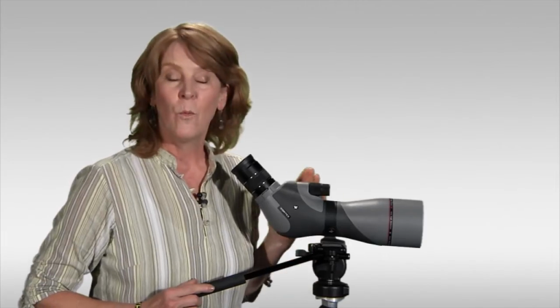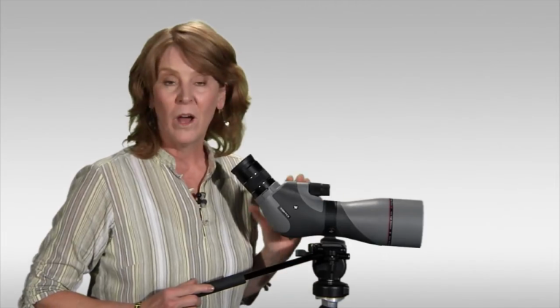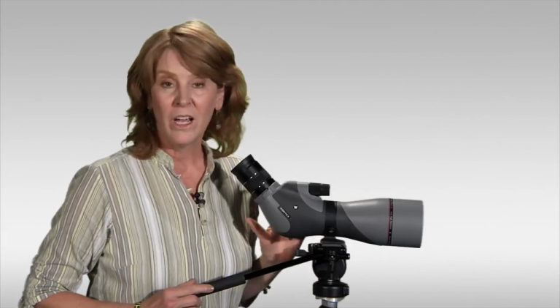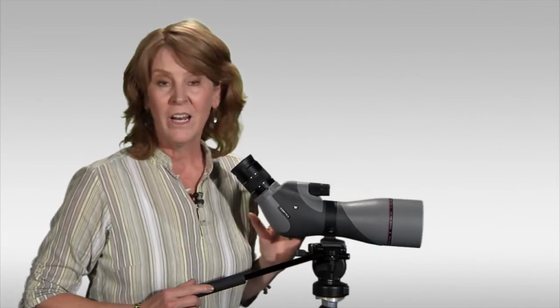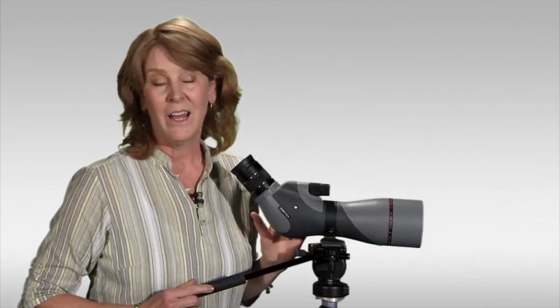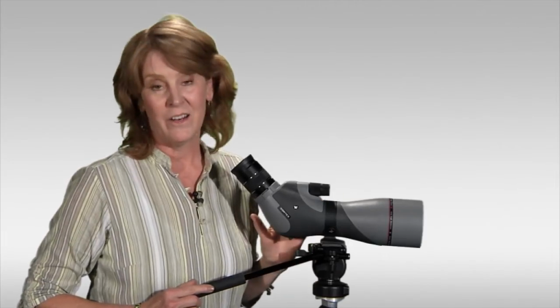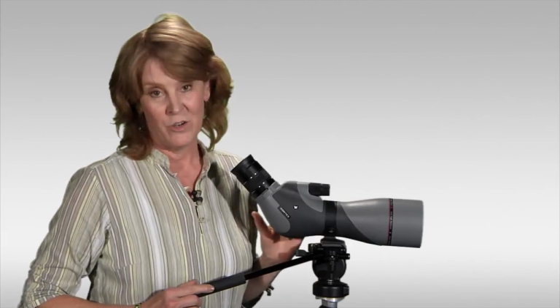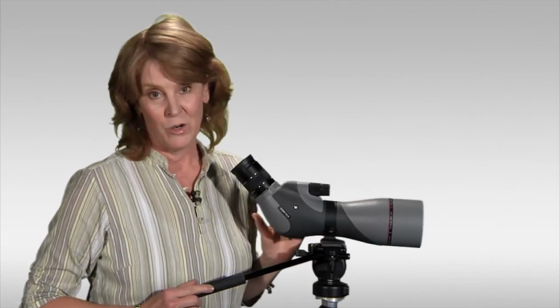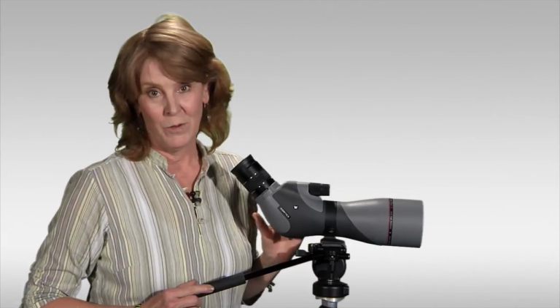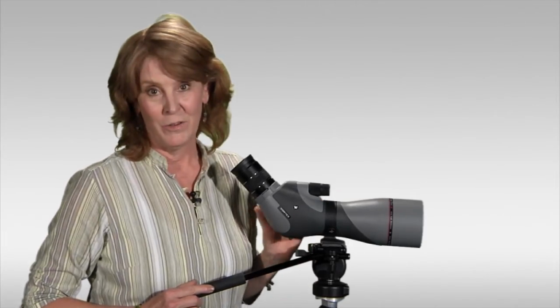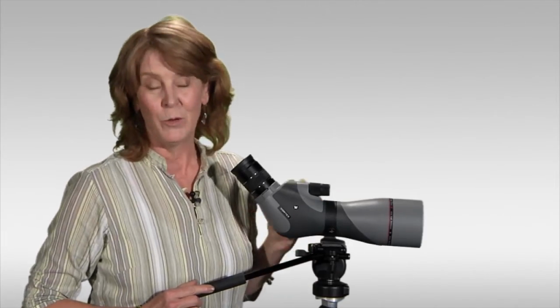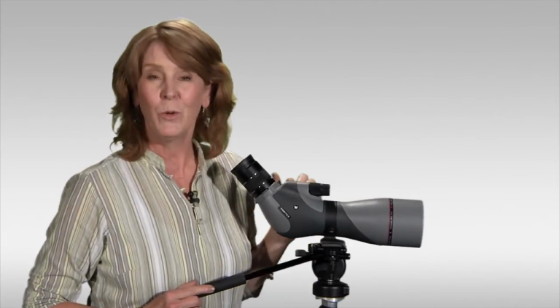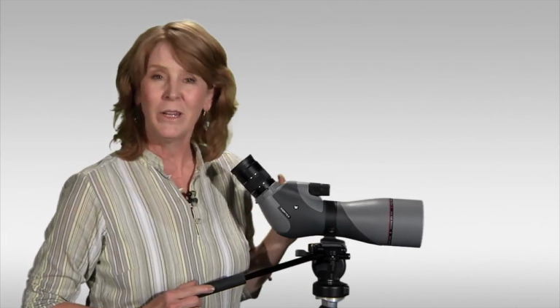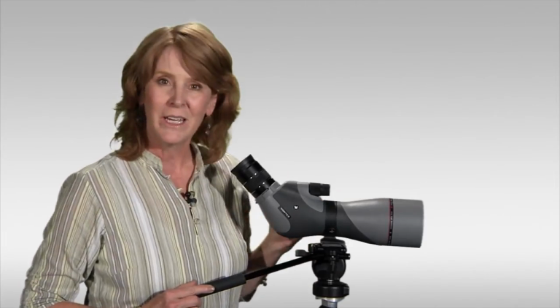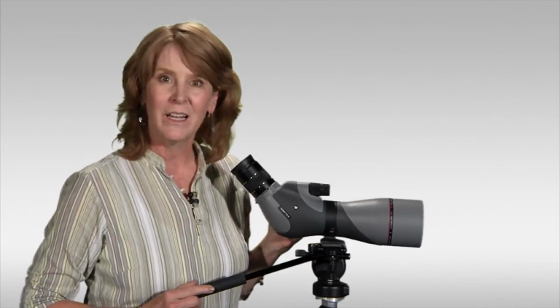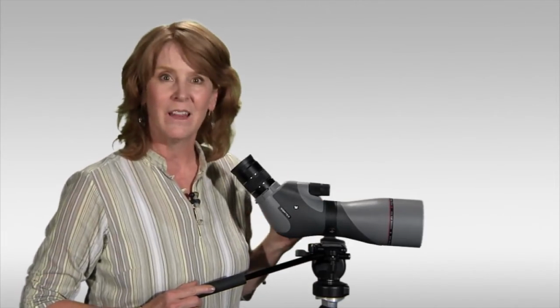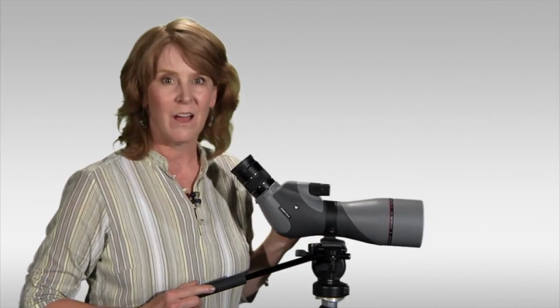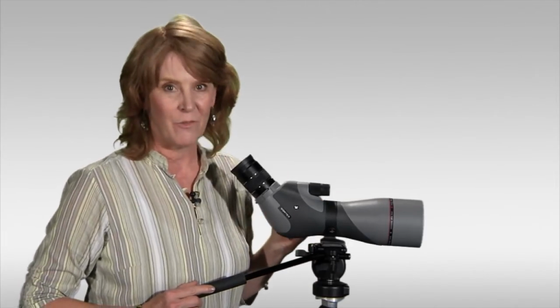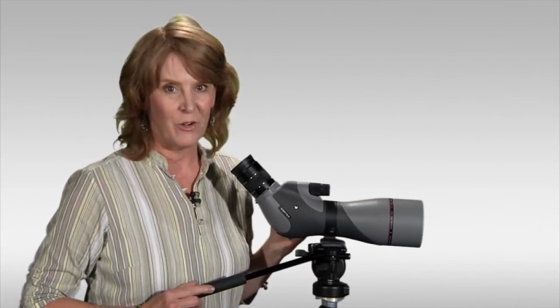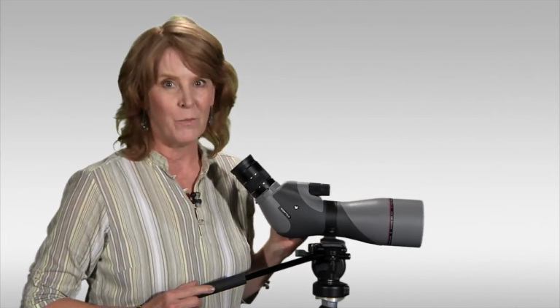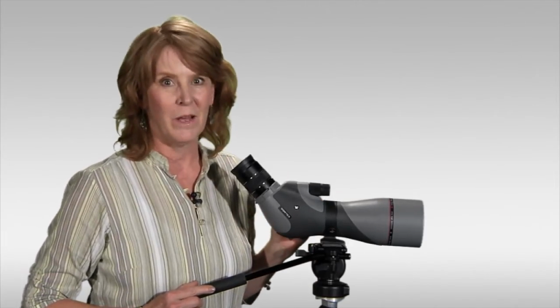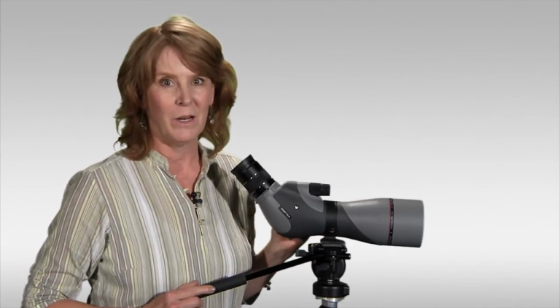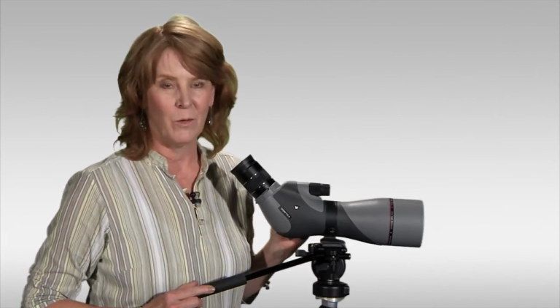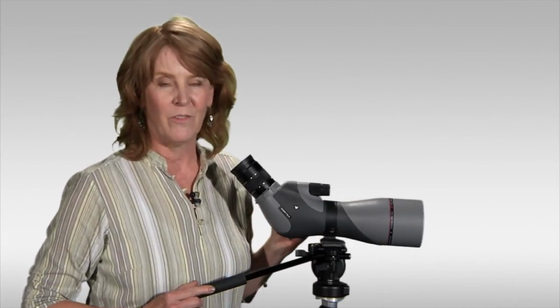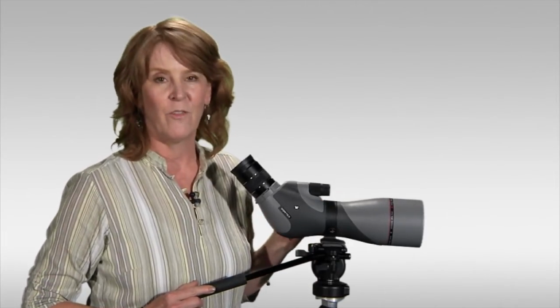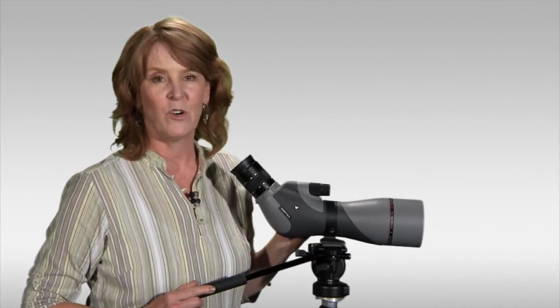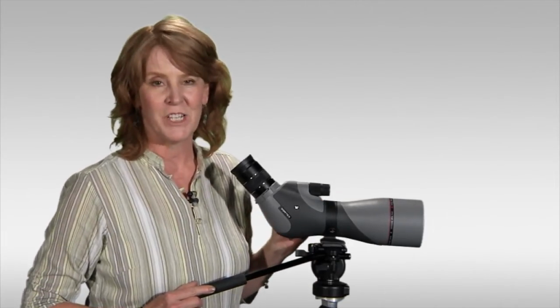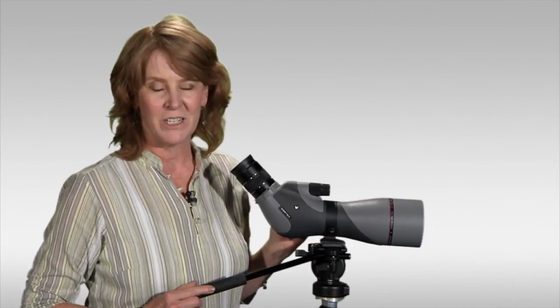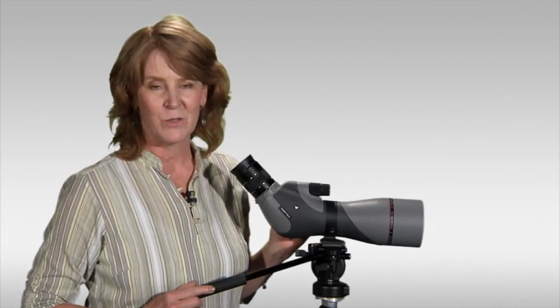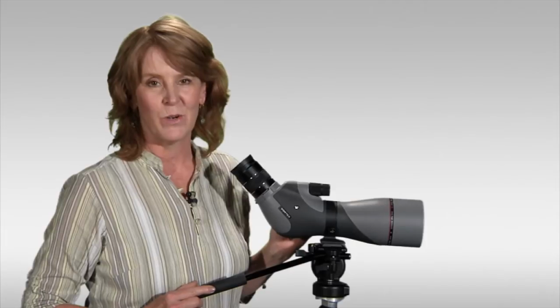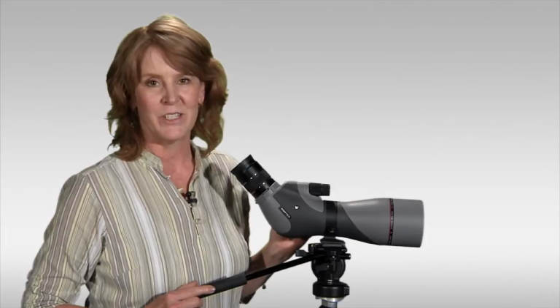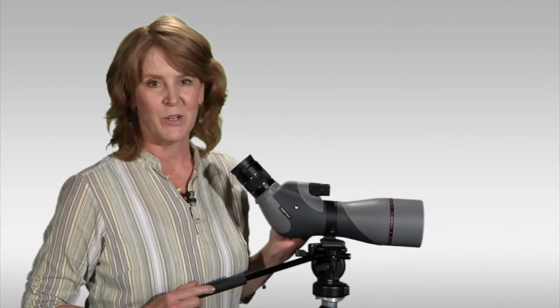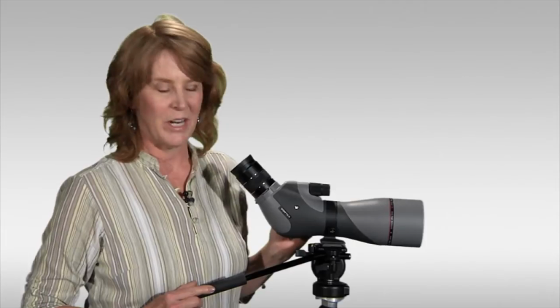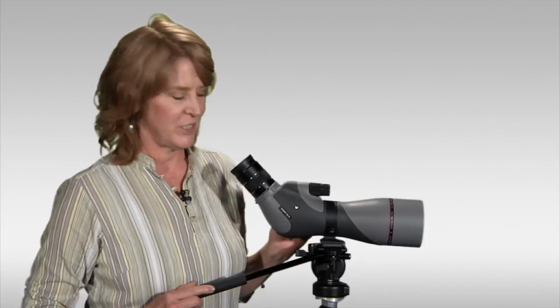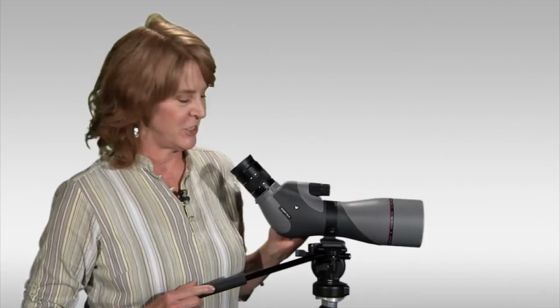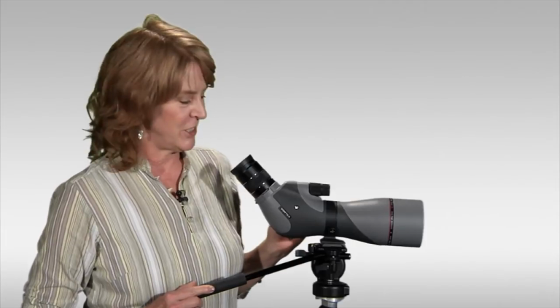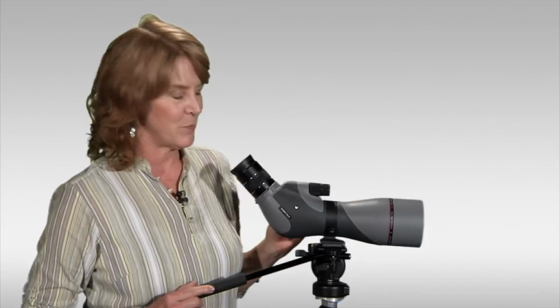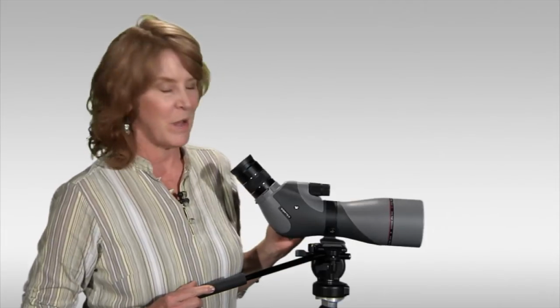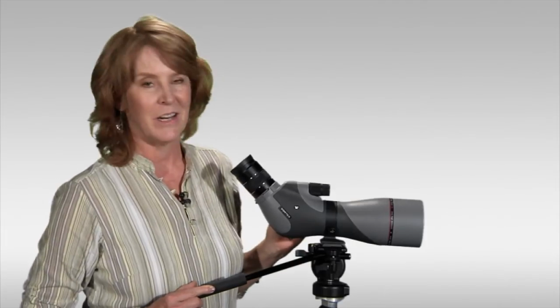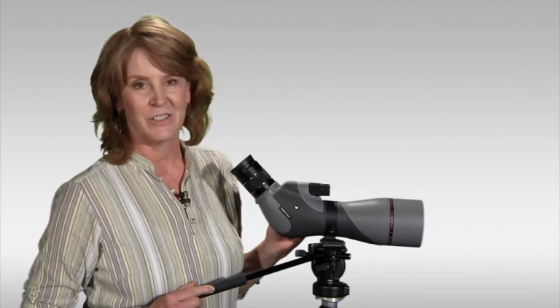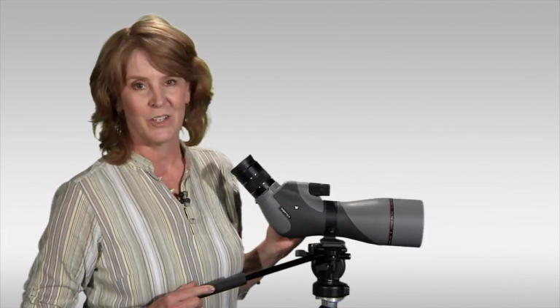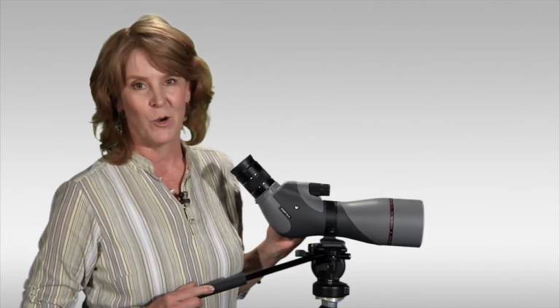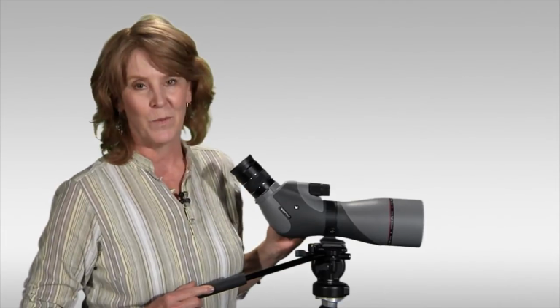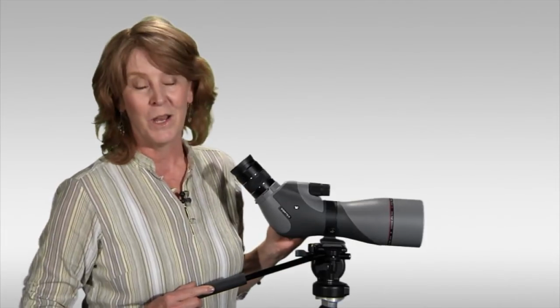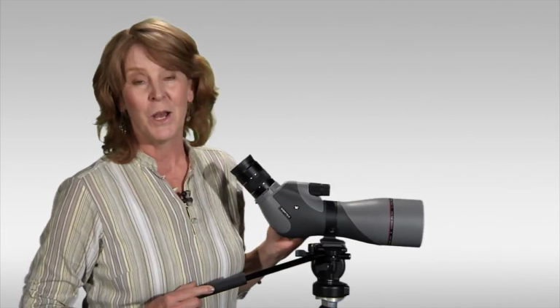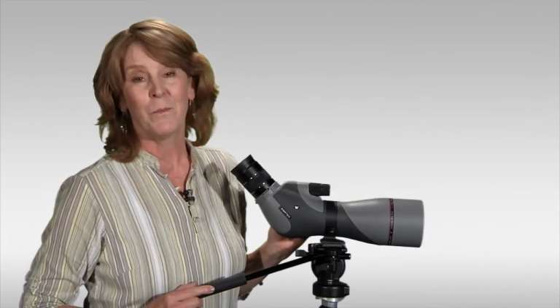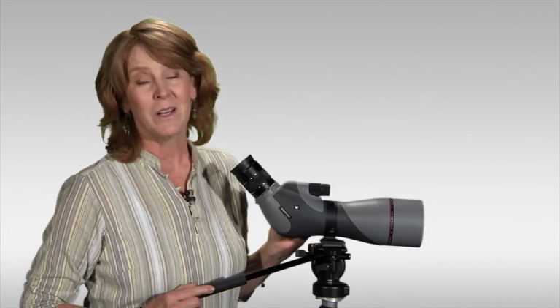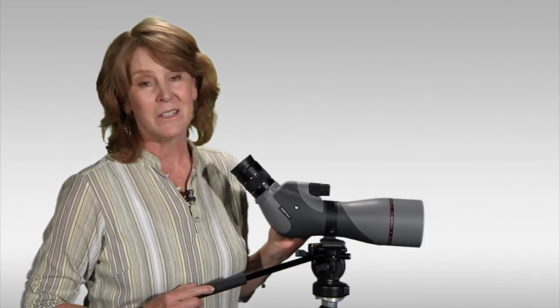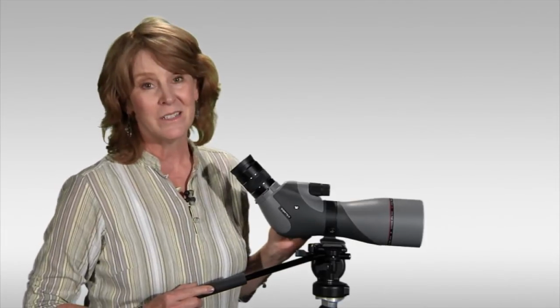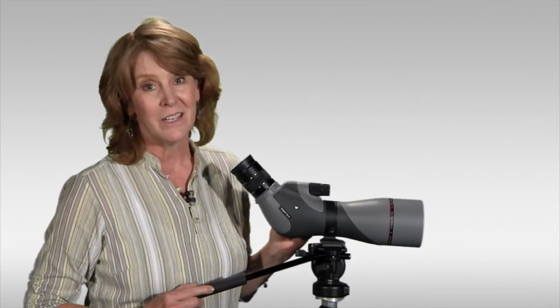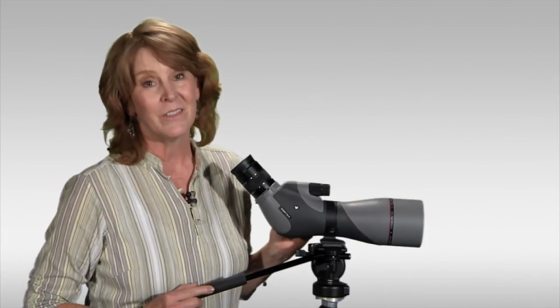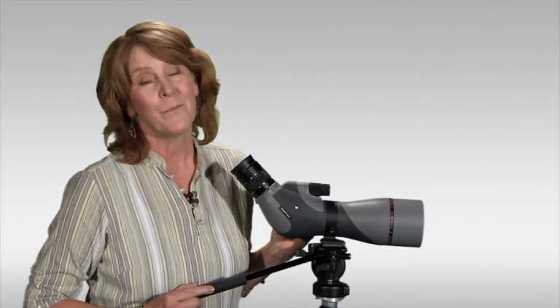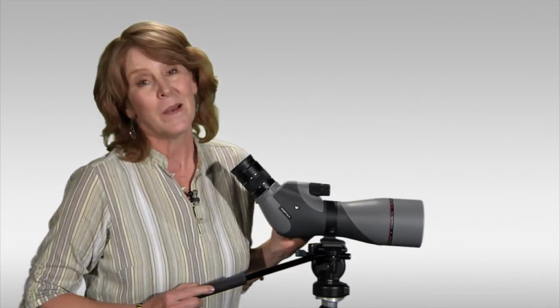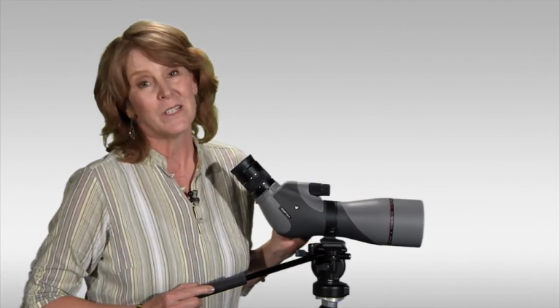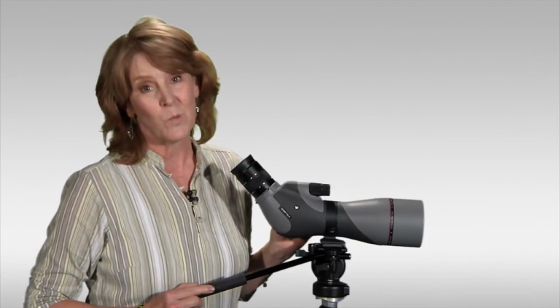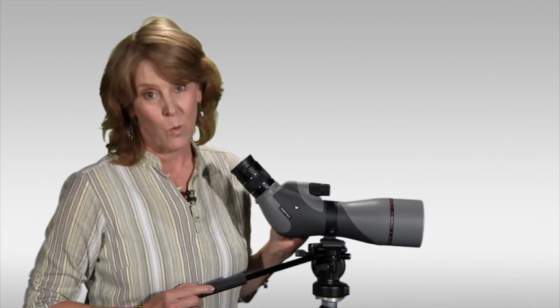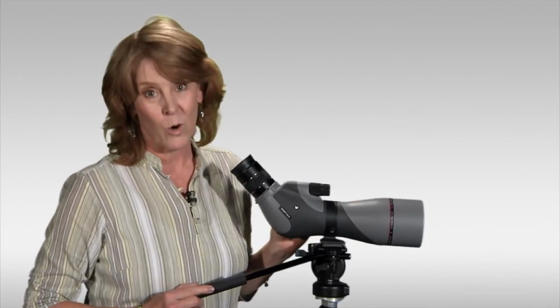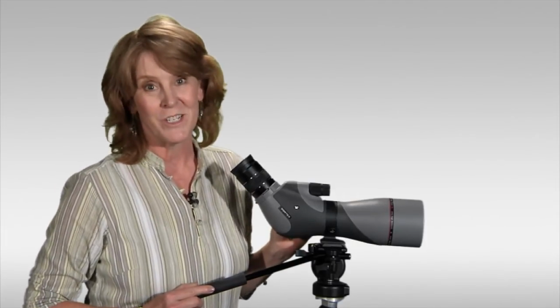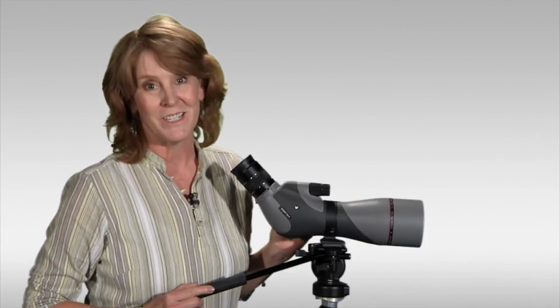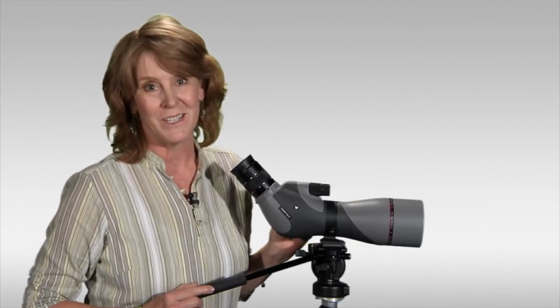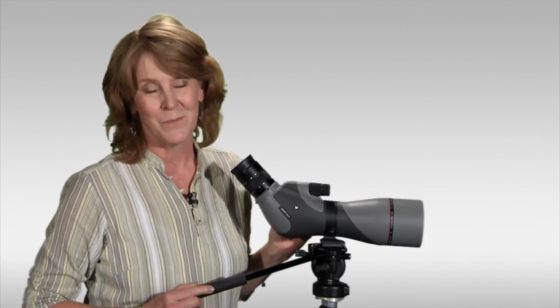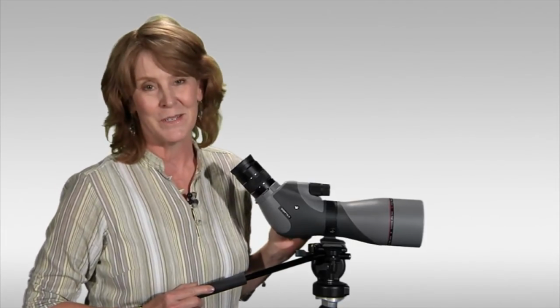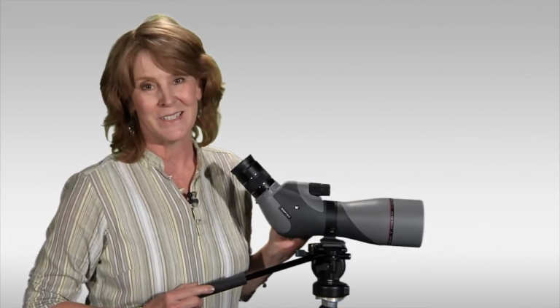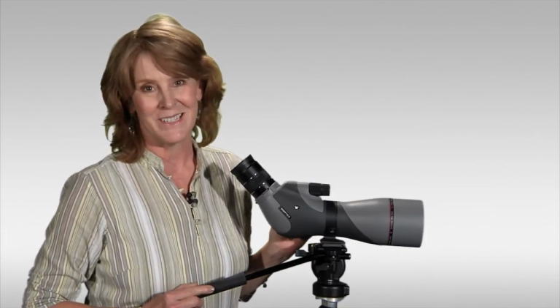Rugged and durable, you really get a lot for your money with the Vortex Razor HD Spotting Scope. Plus, you get the best warranty in the business.